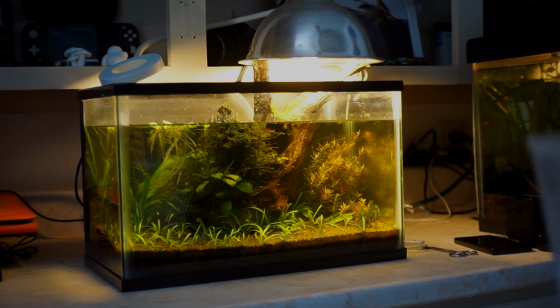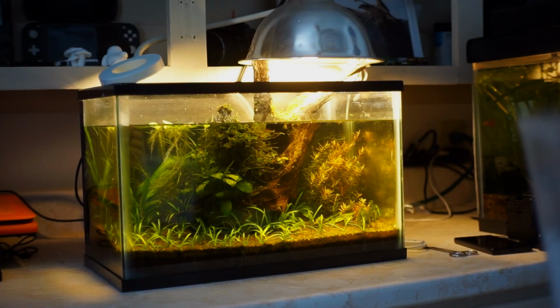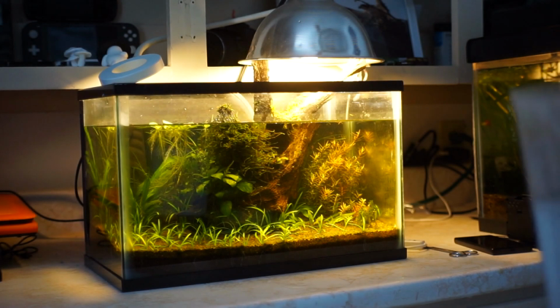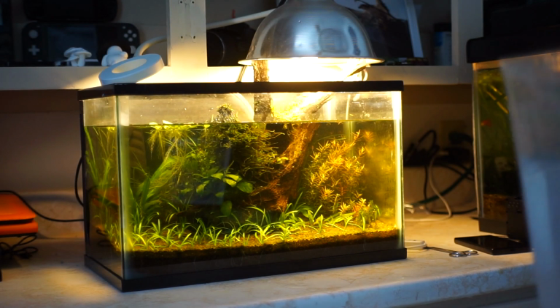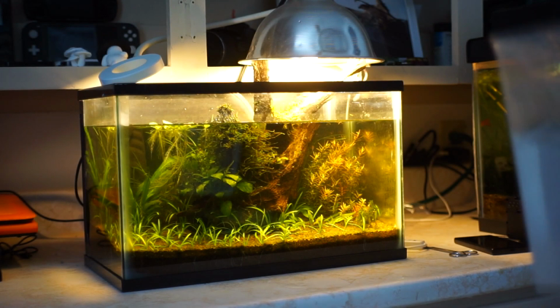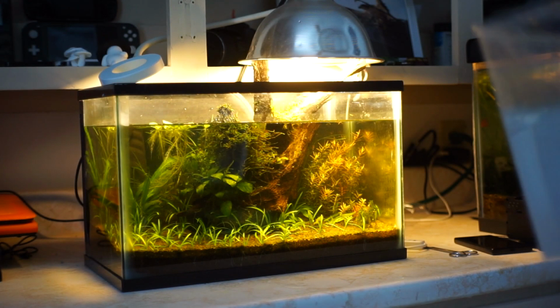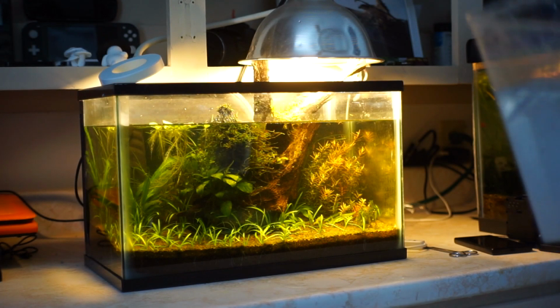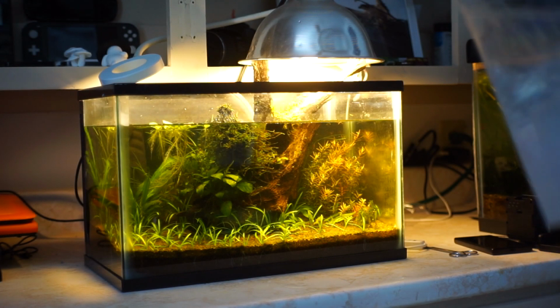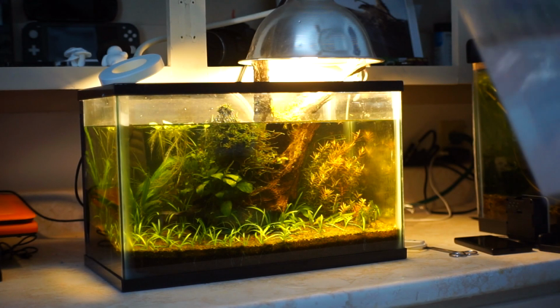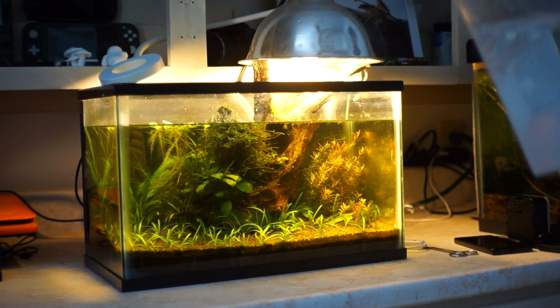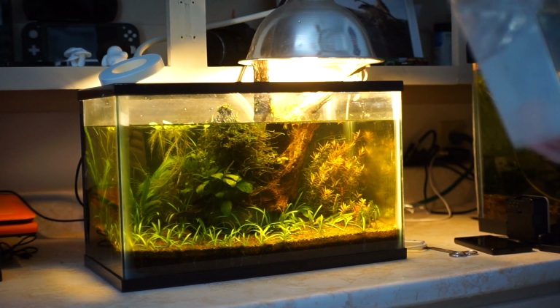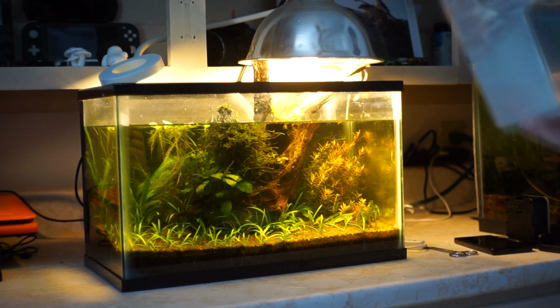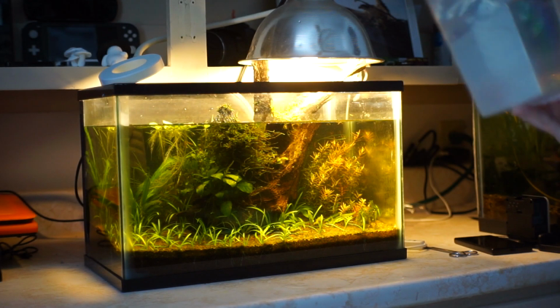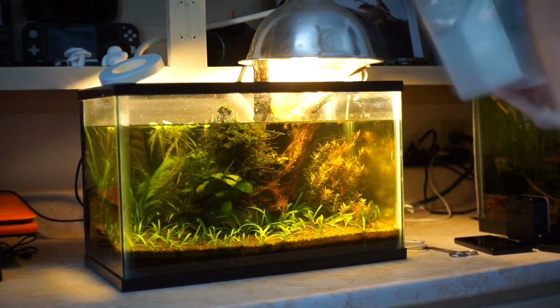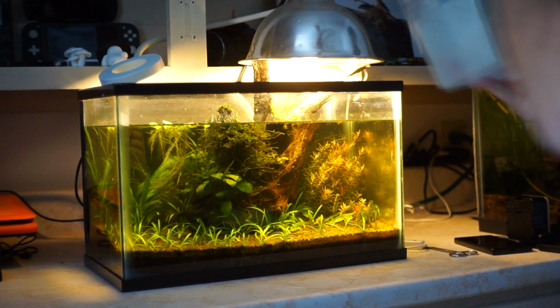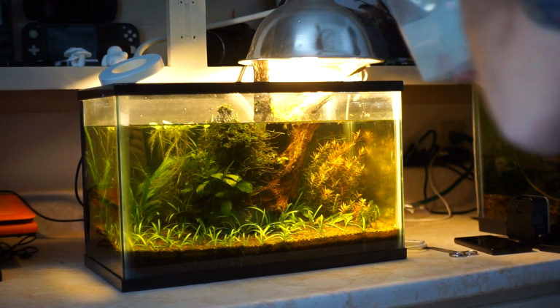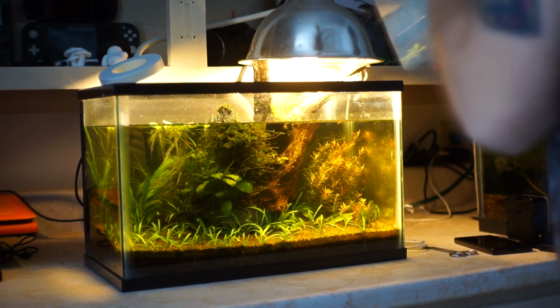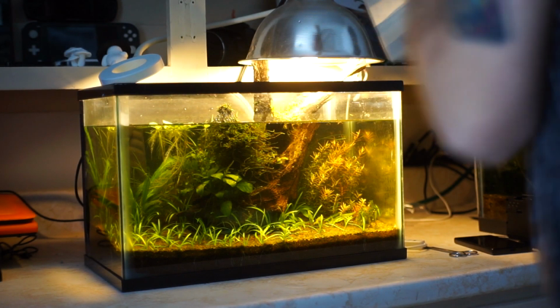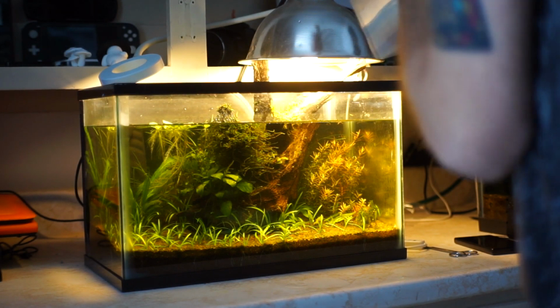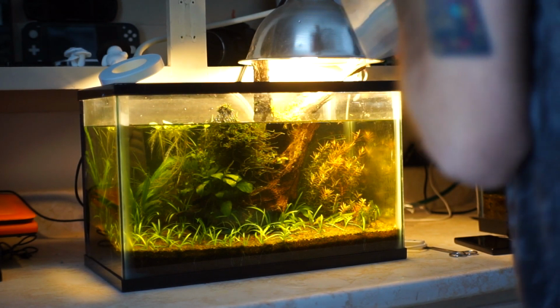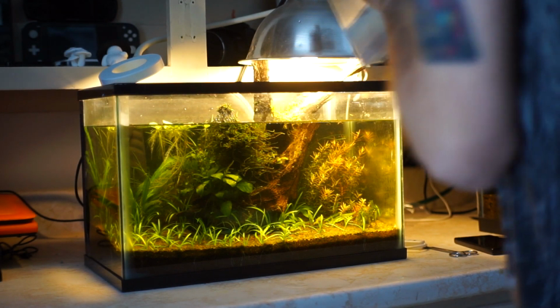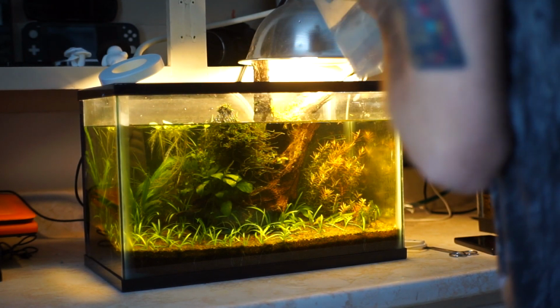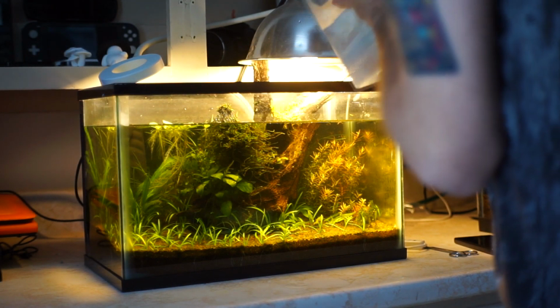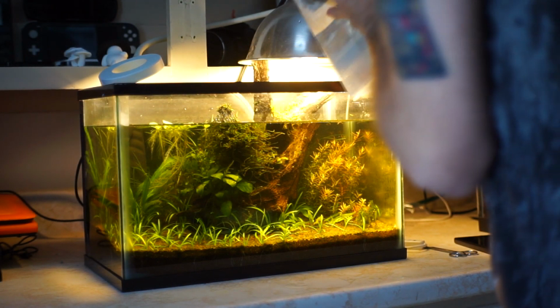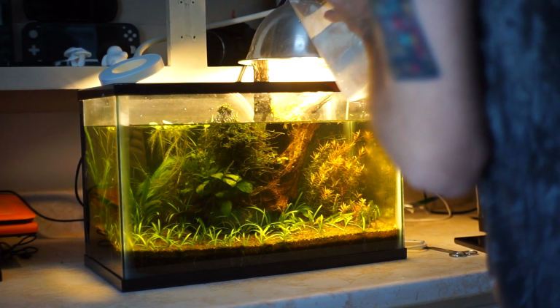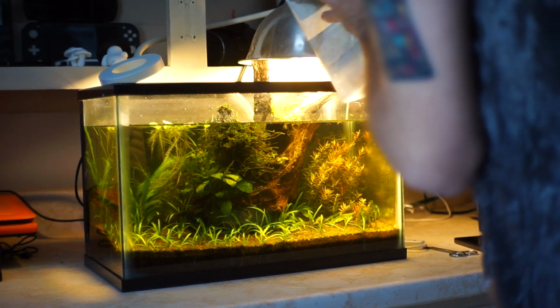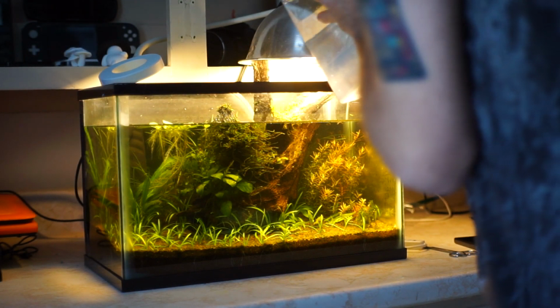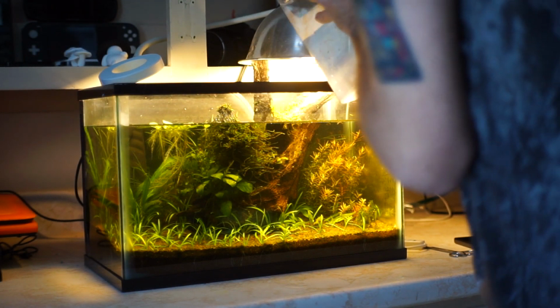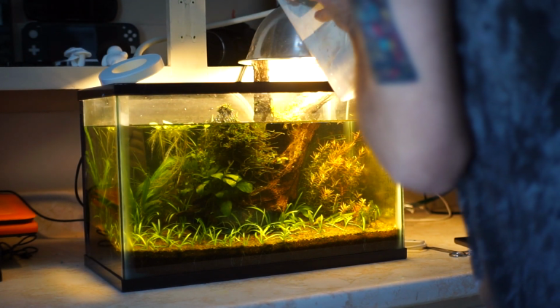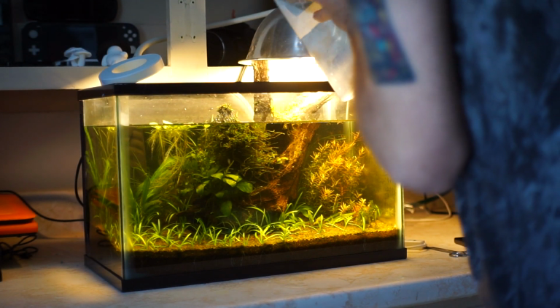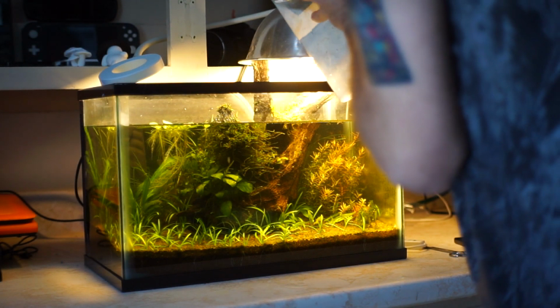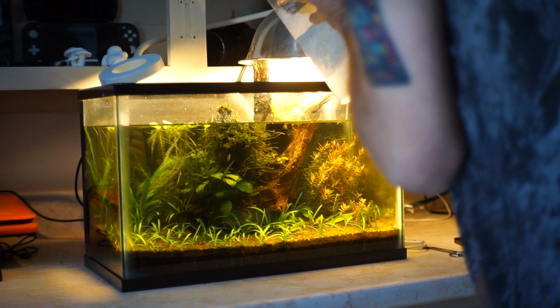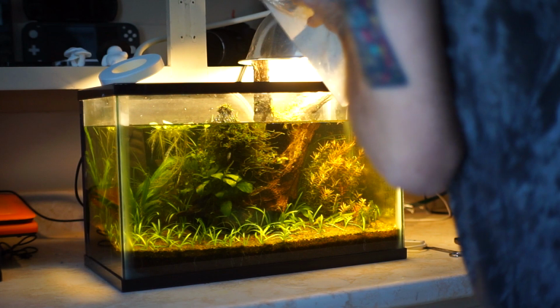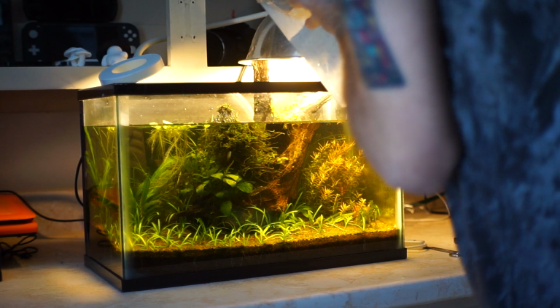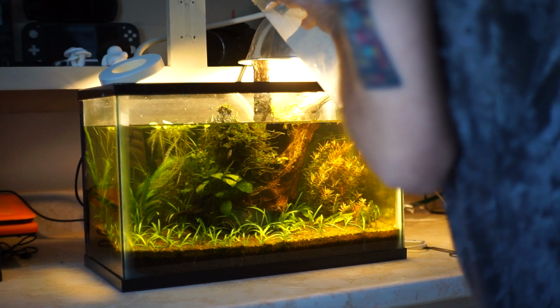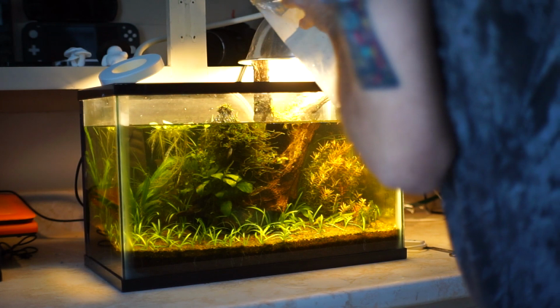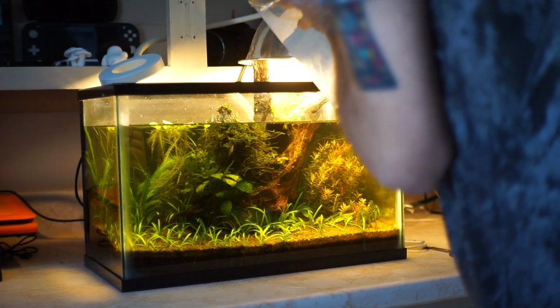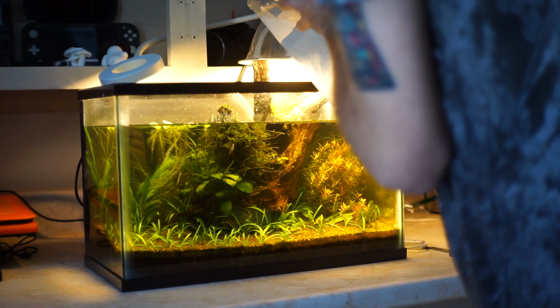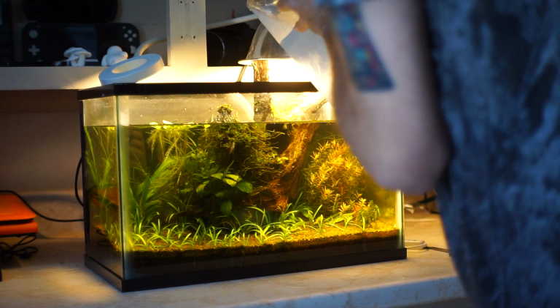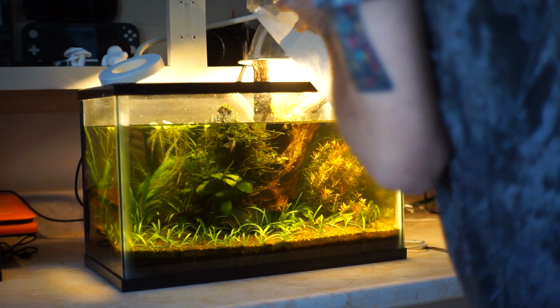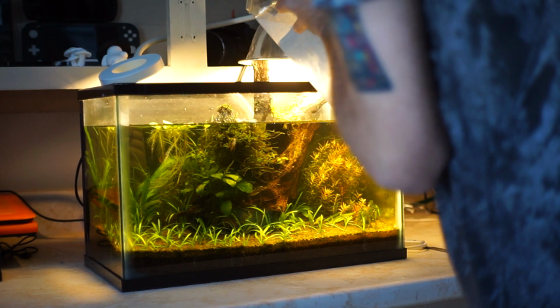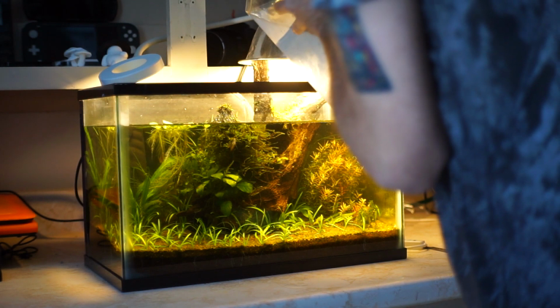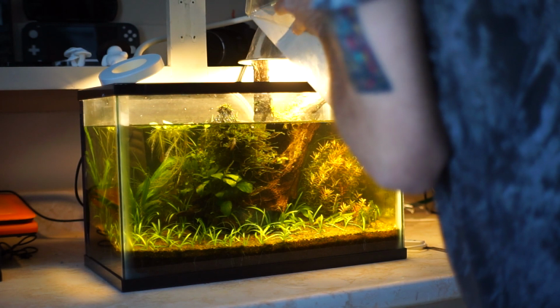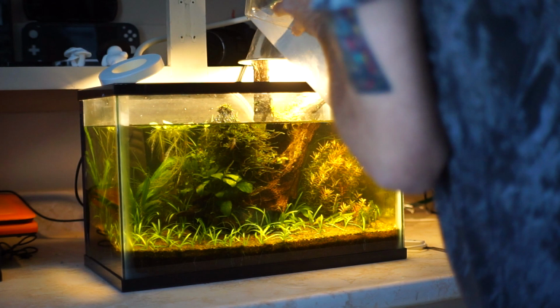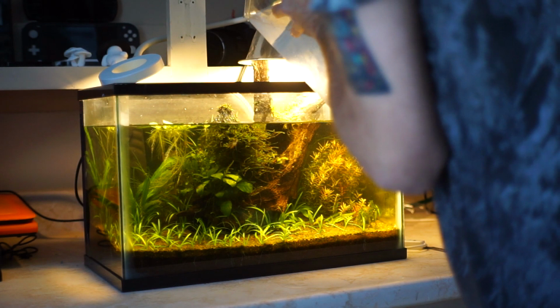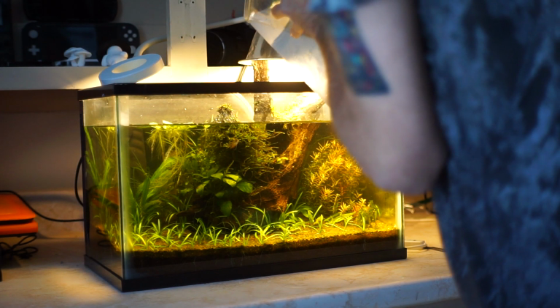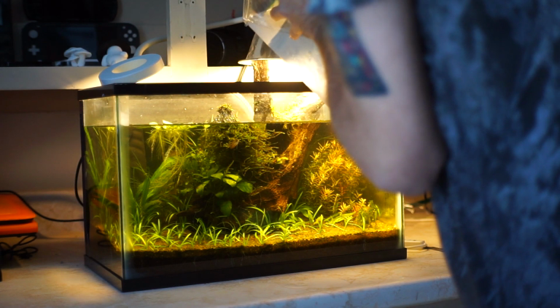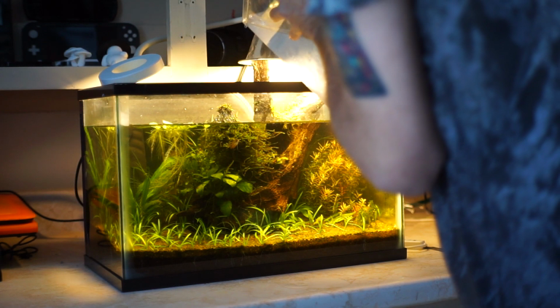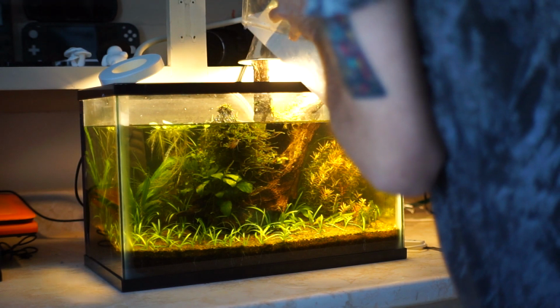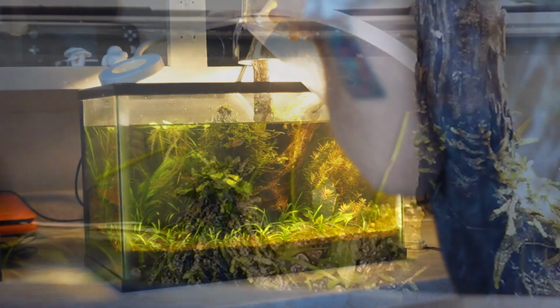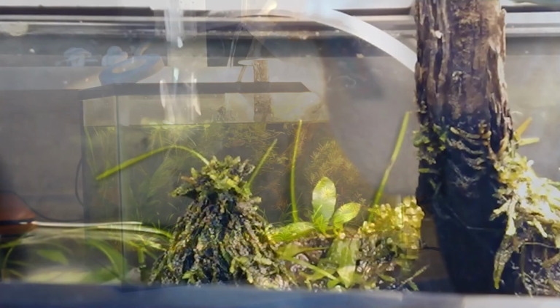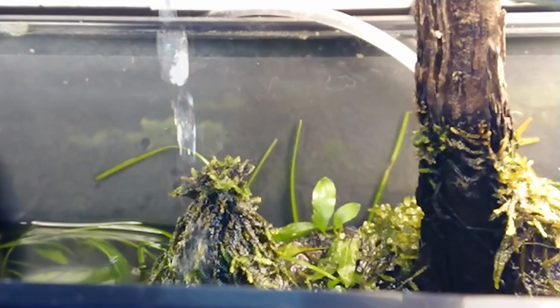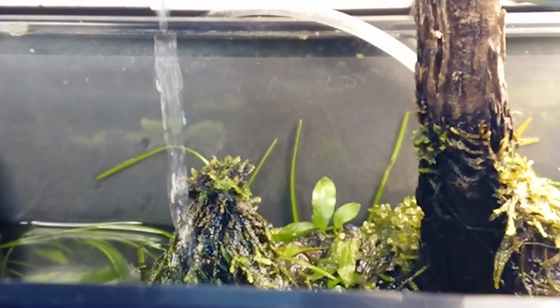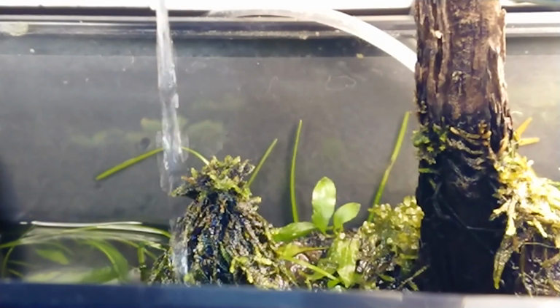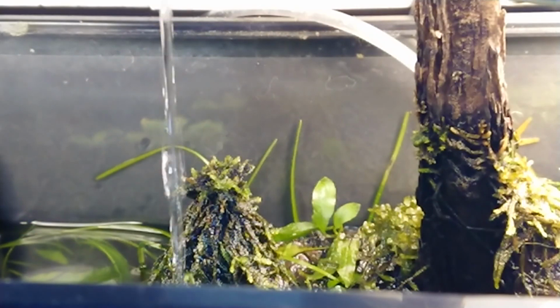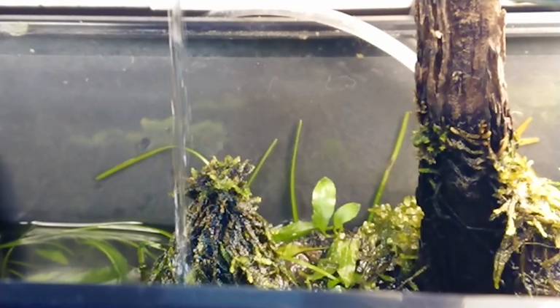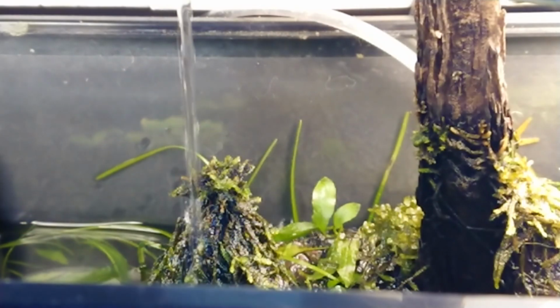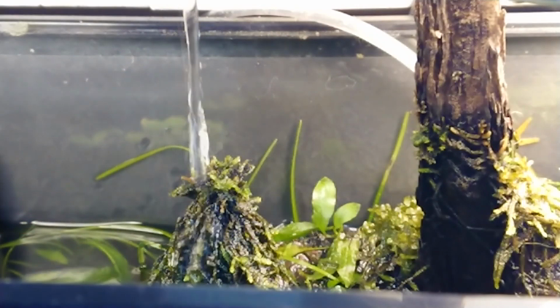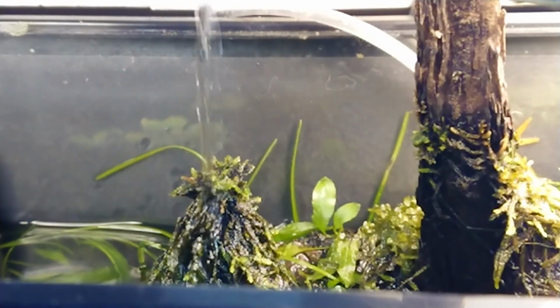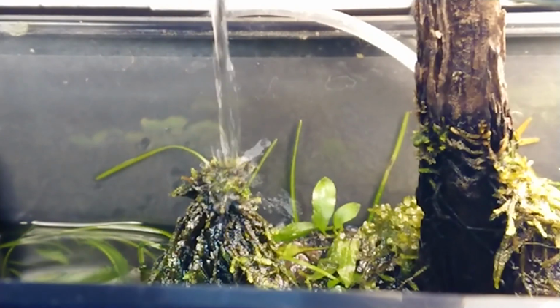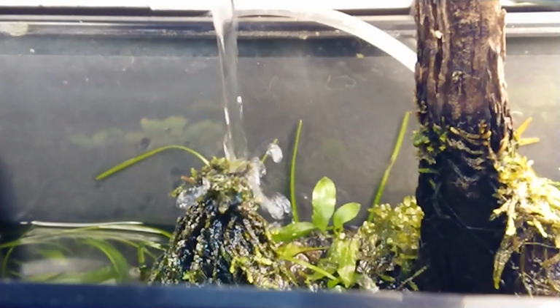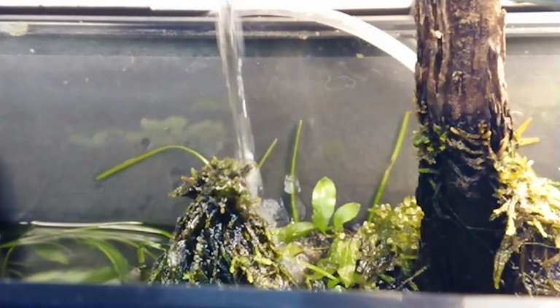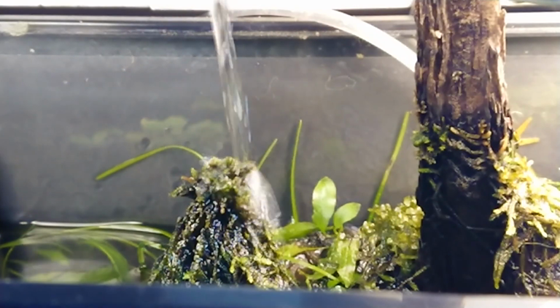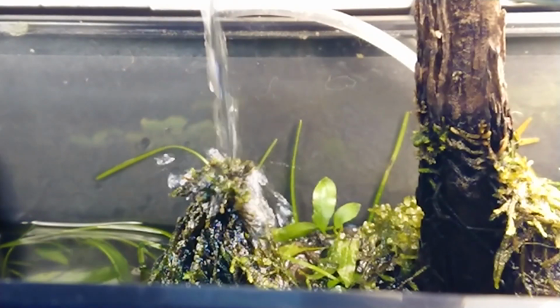Since the lake is currently frozen at the time of making this video, I'm simply using treated tap water, like my other tanks.